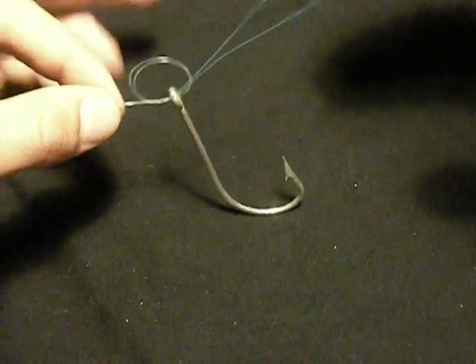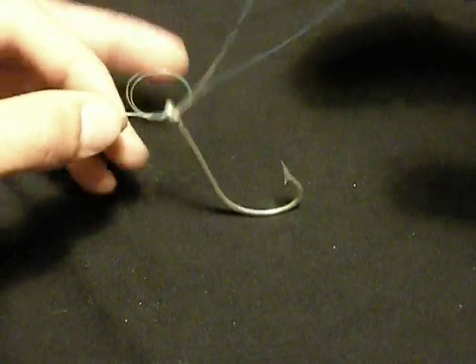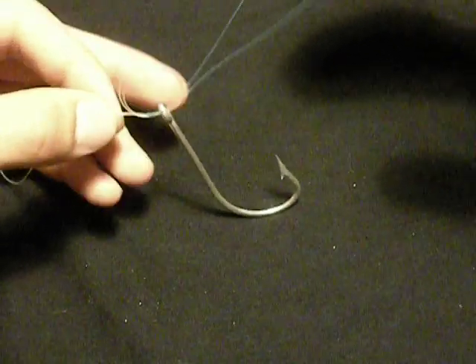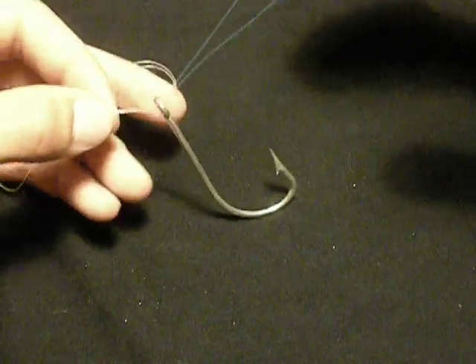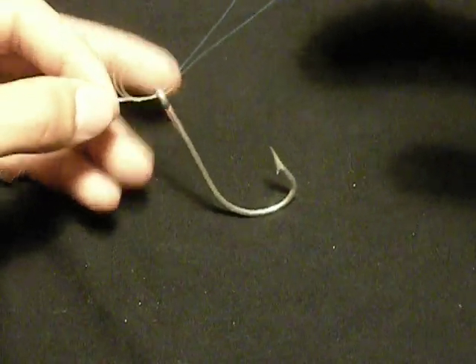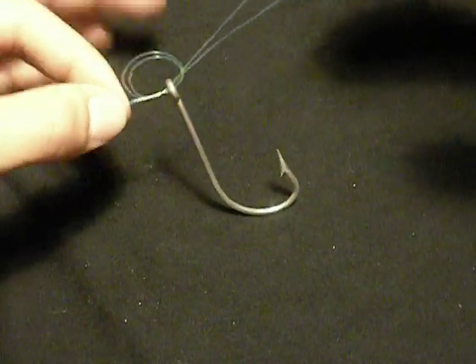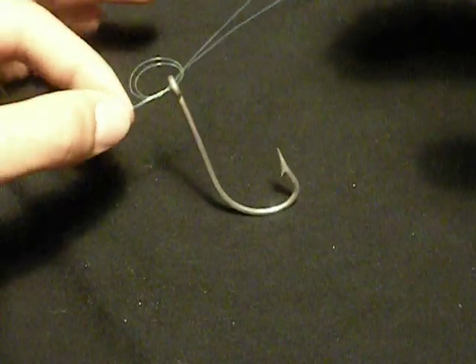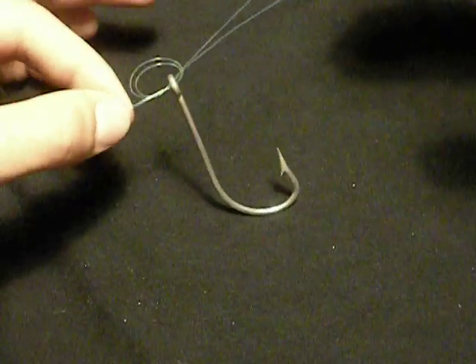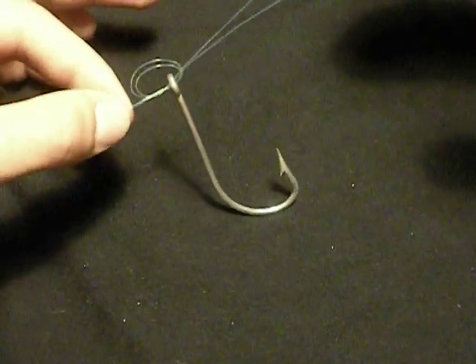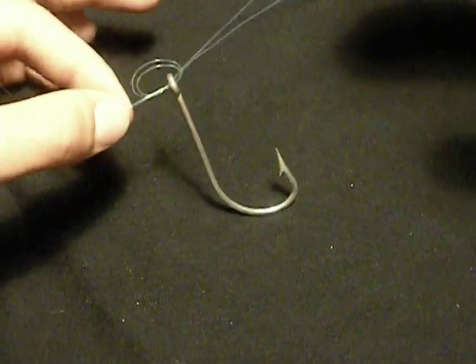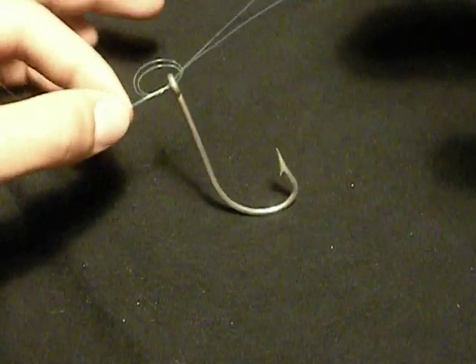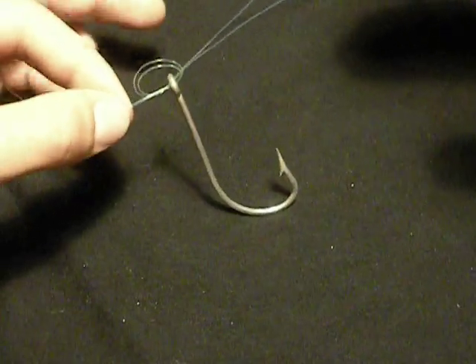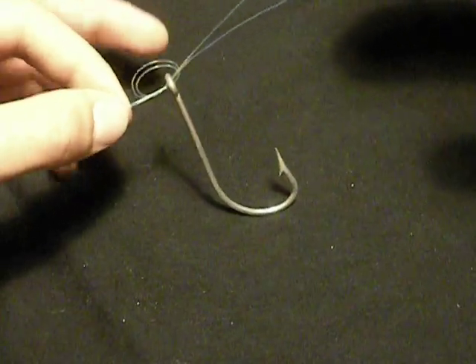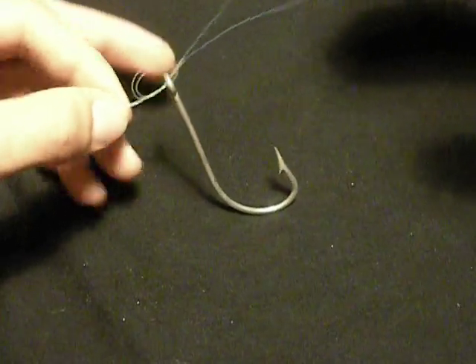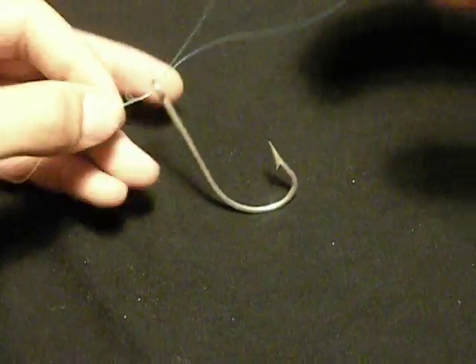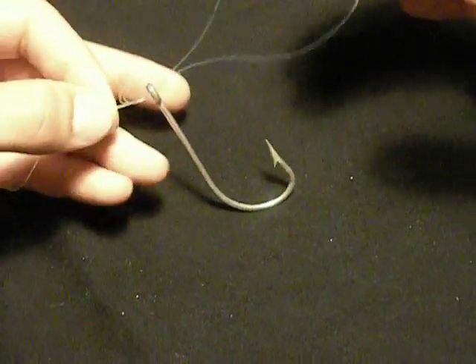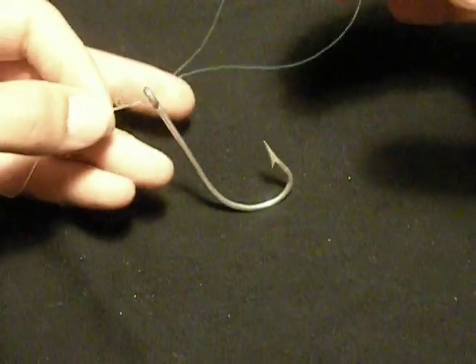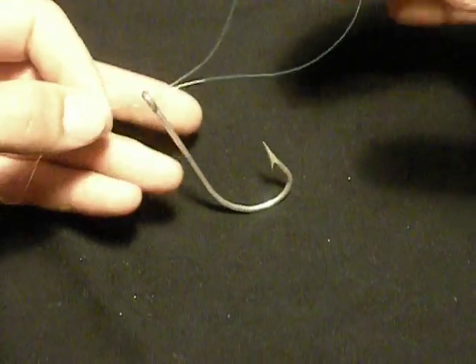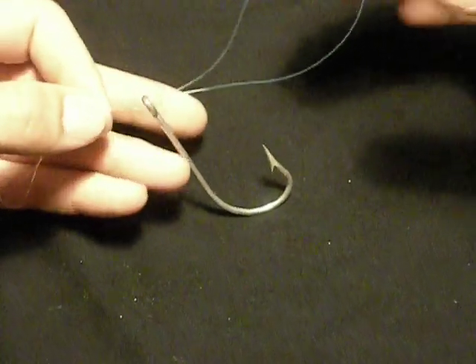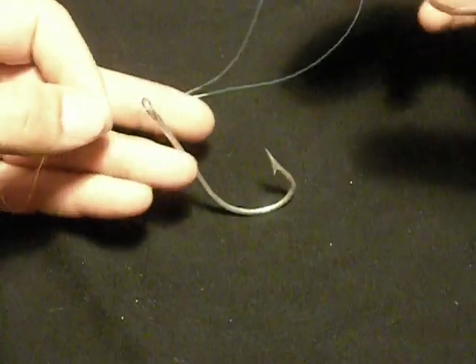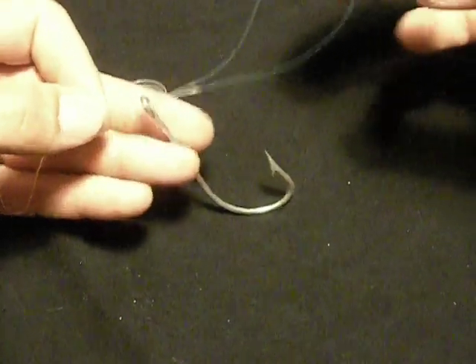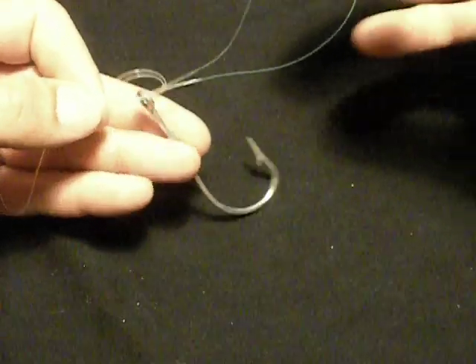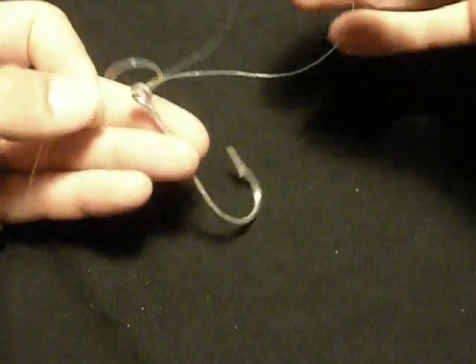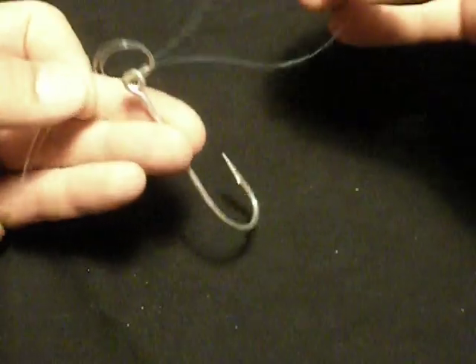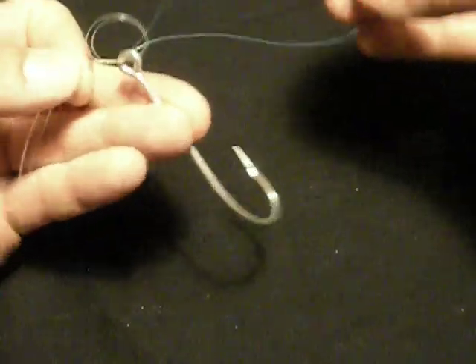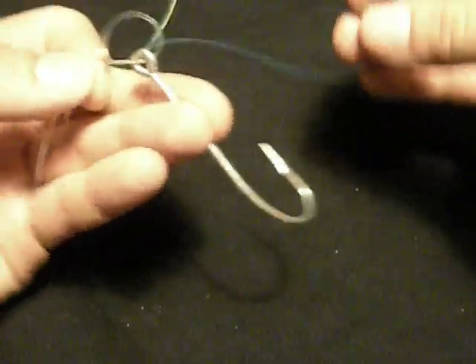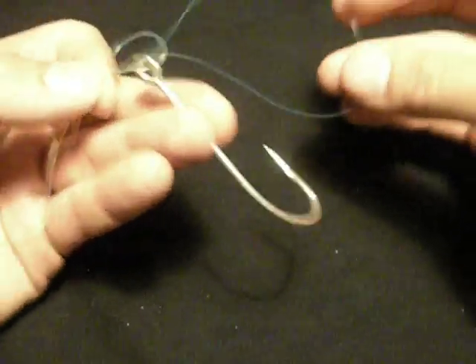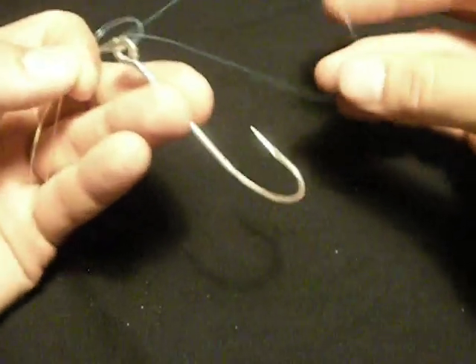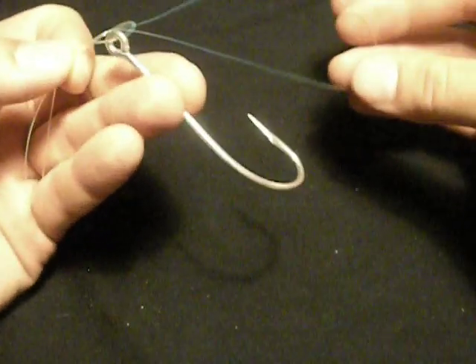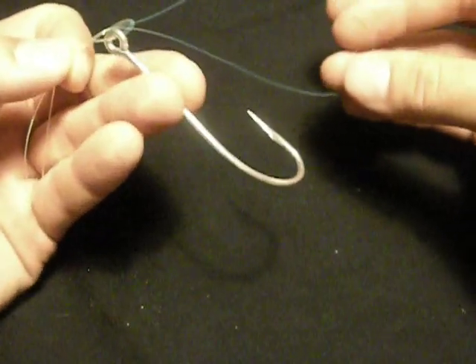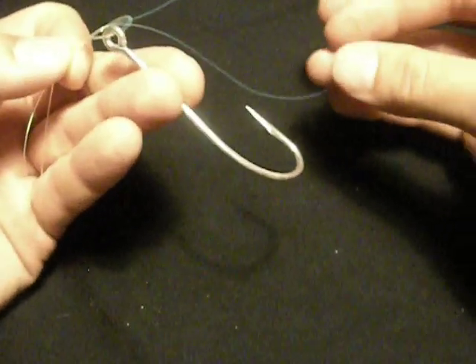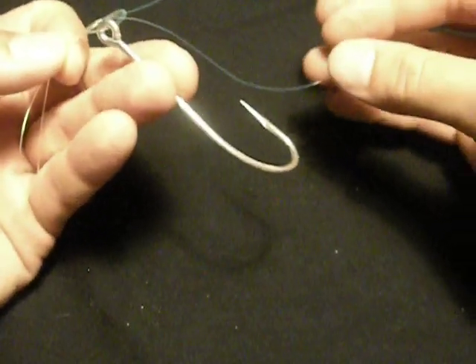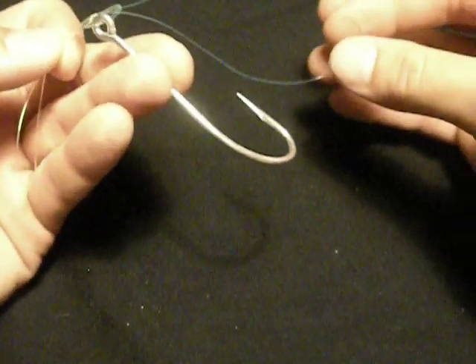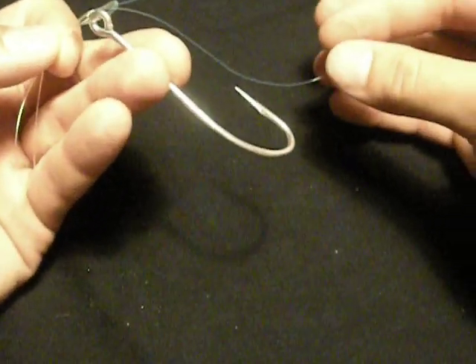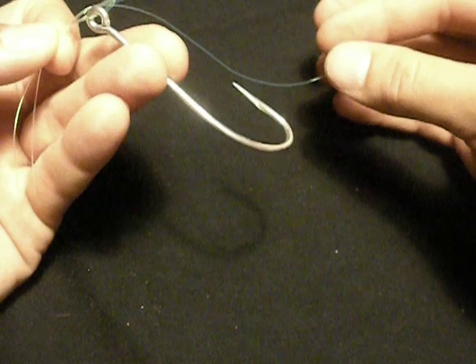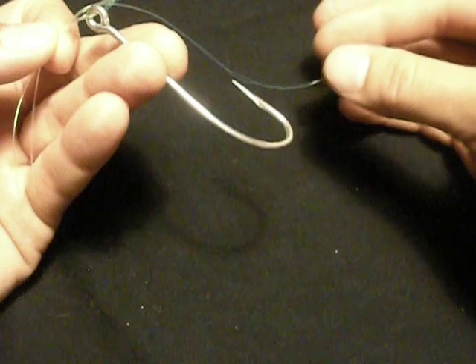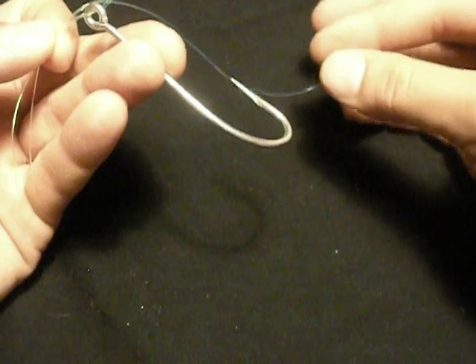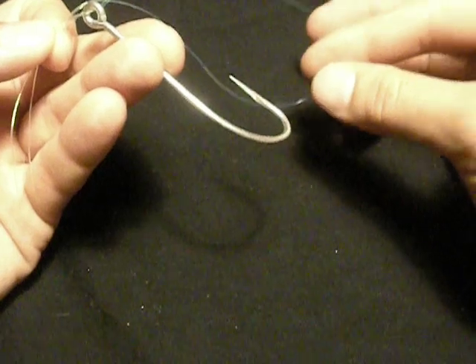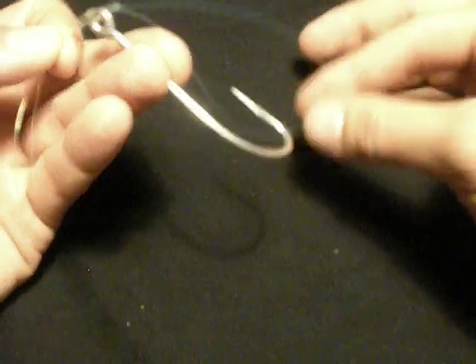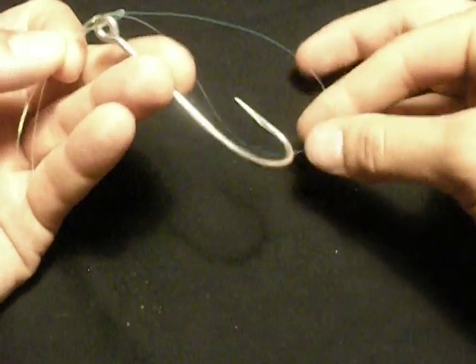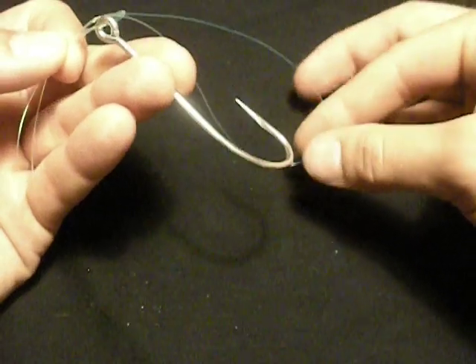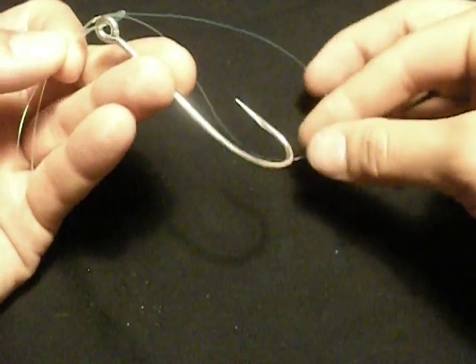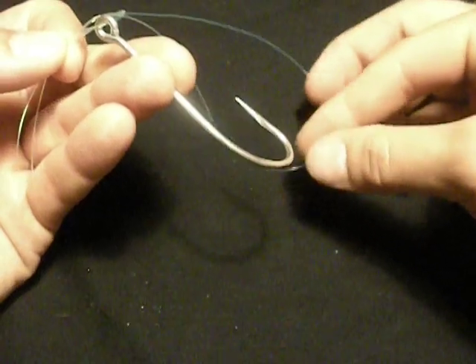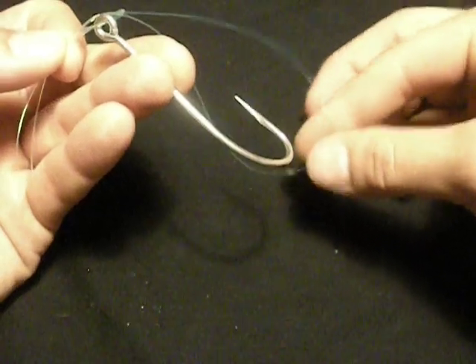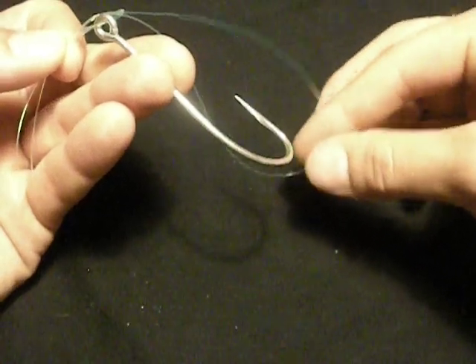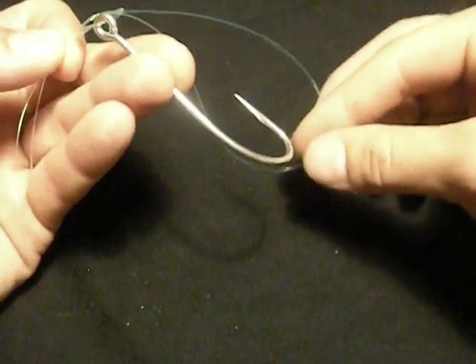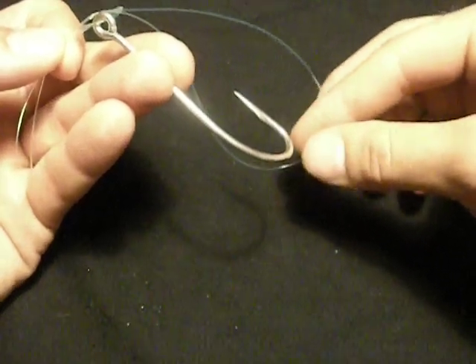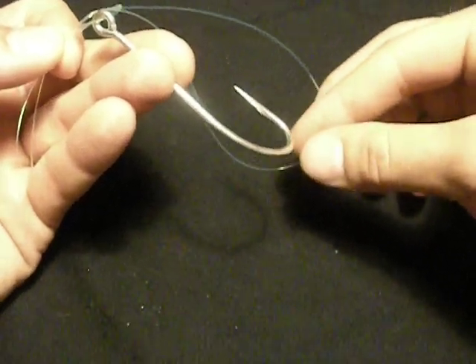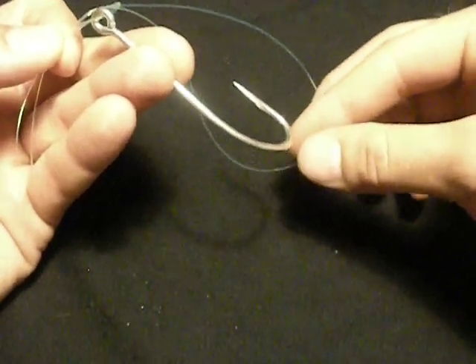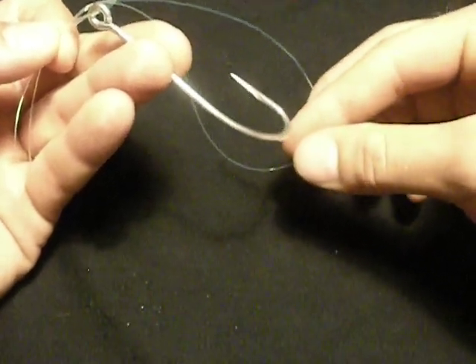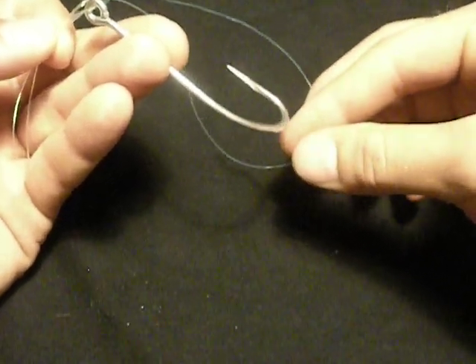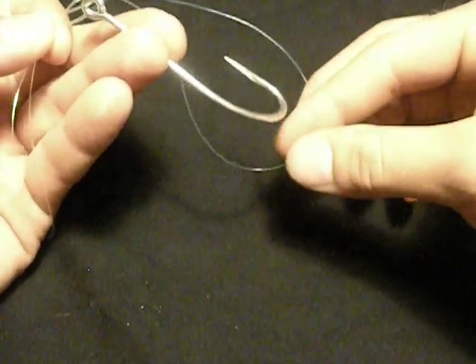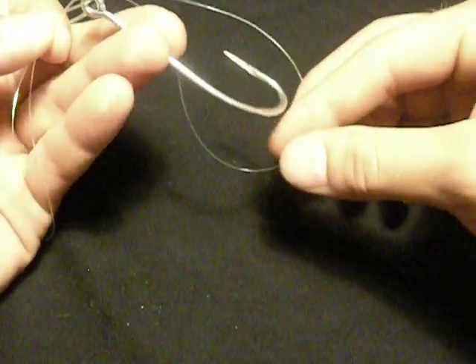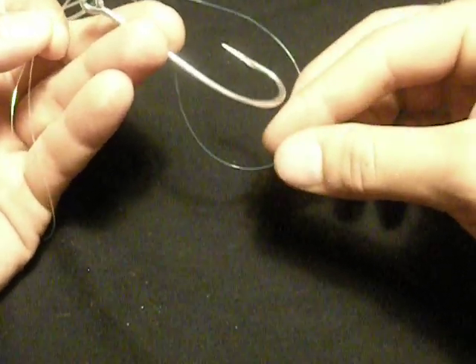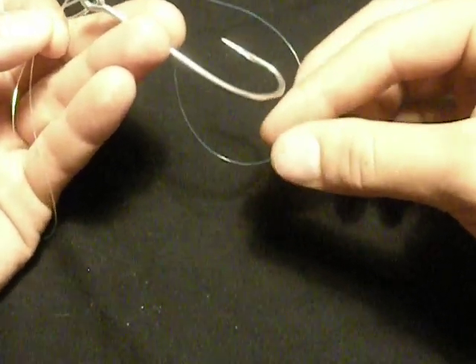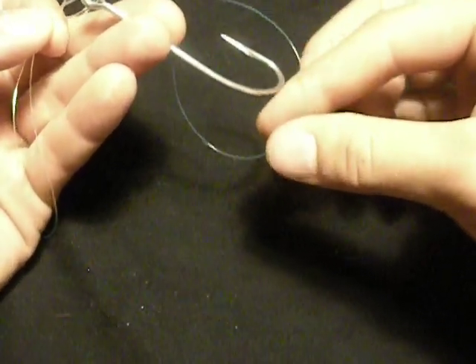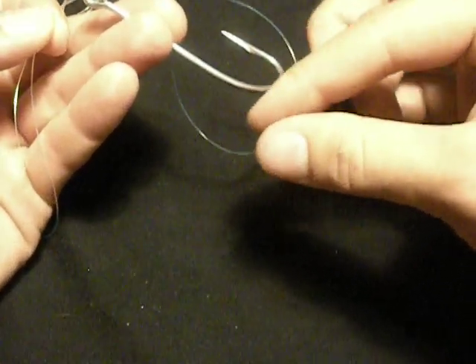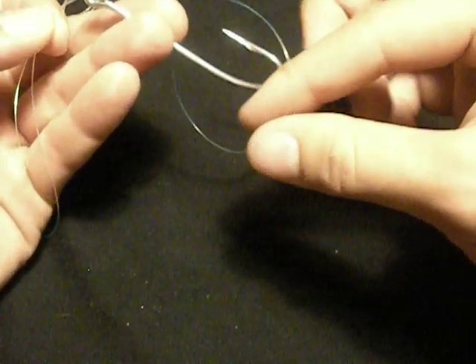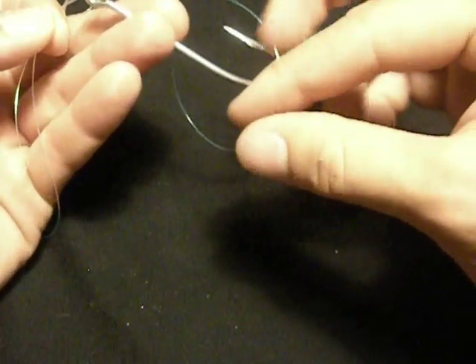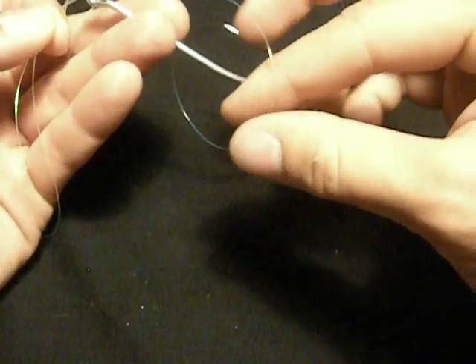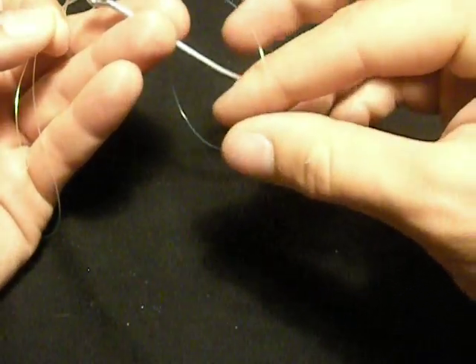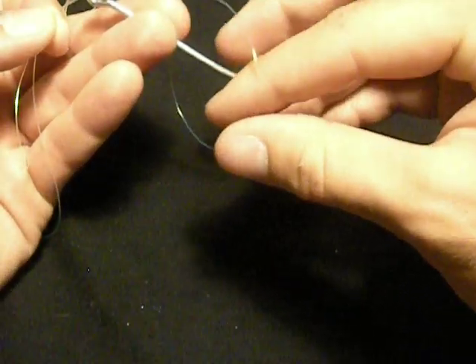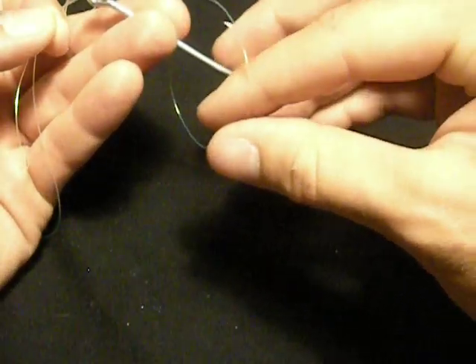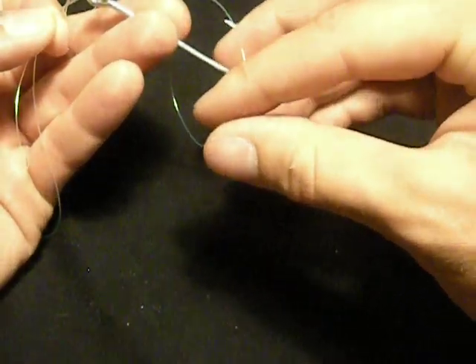And then after you pull it down a little bit, you want to take your hook and pass it through the large loop that you formed.